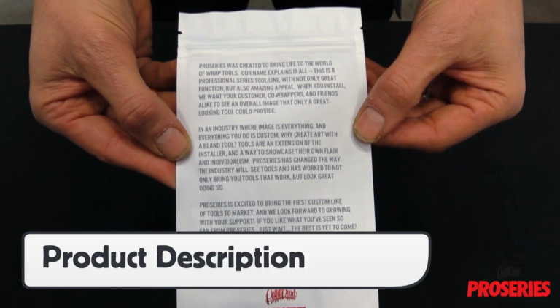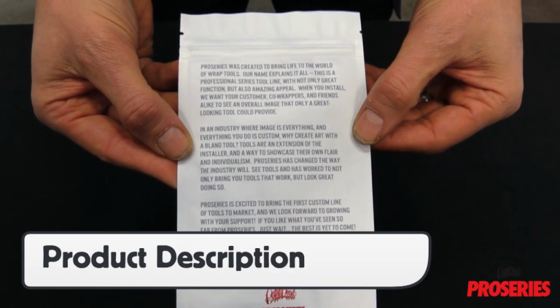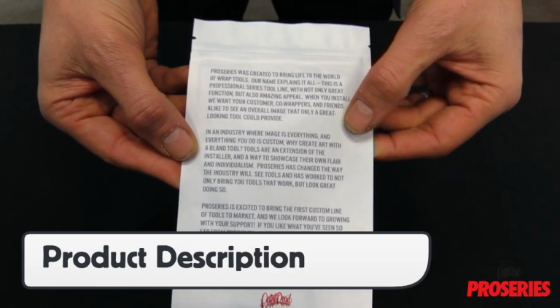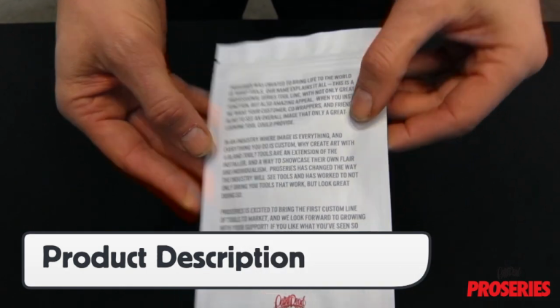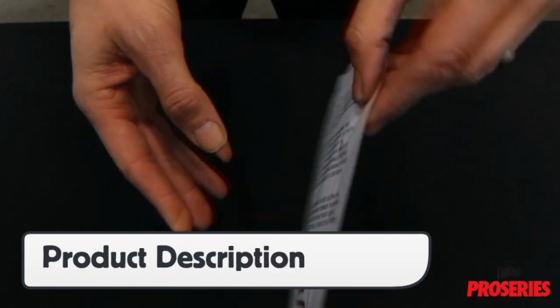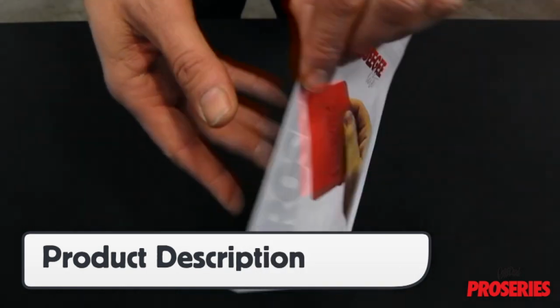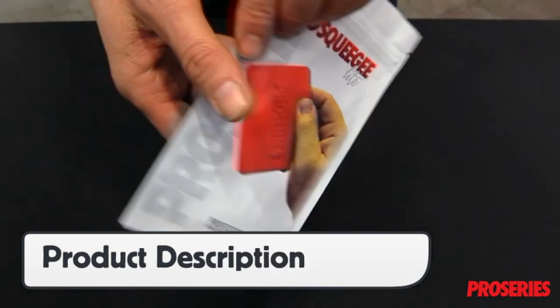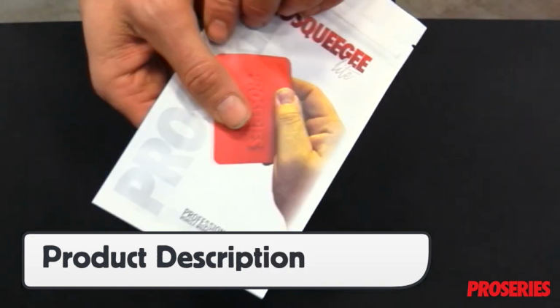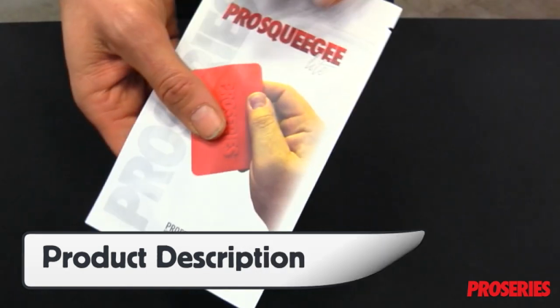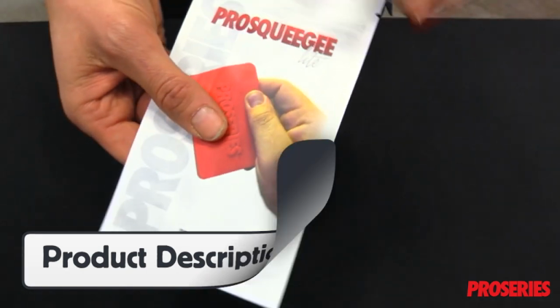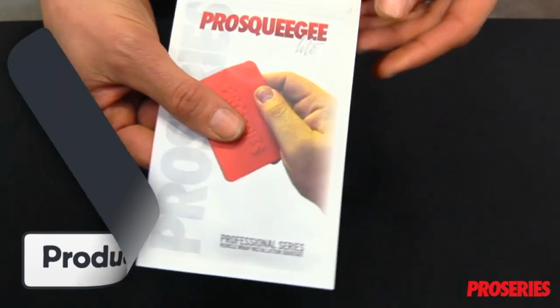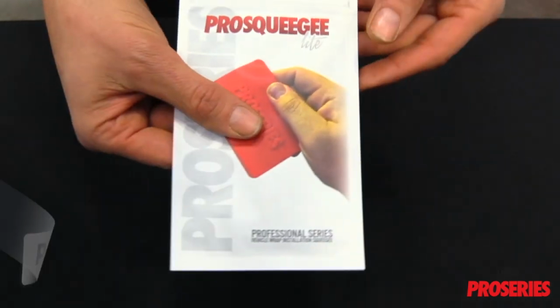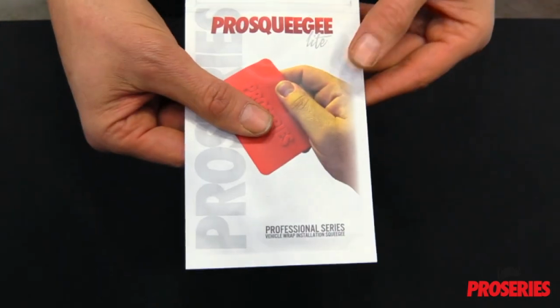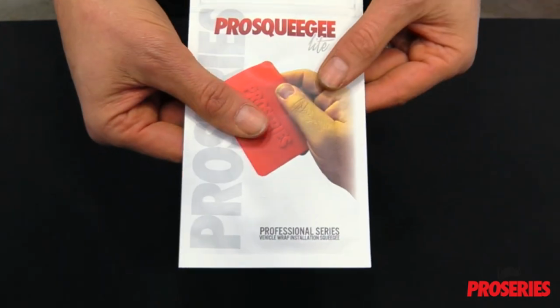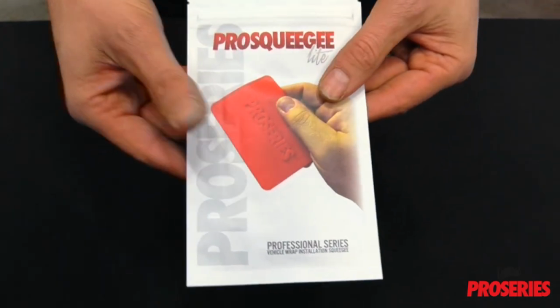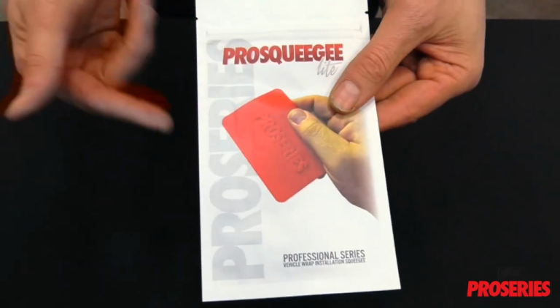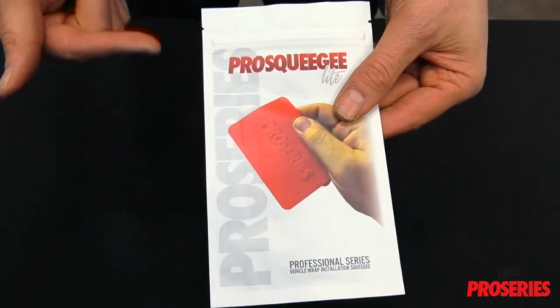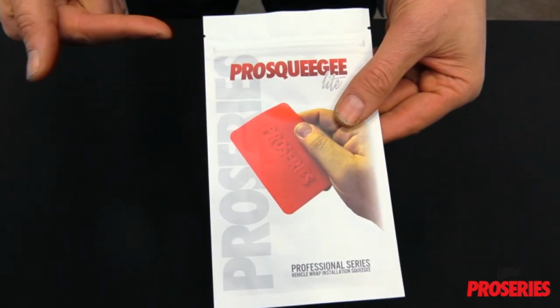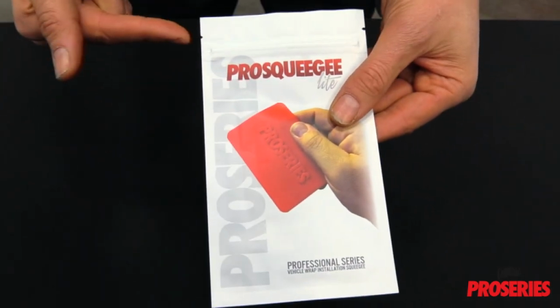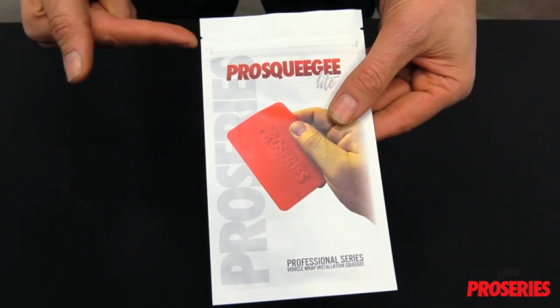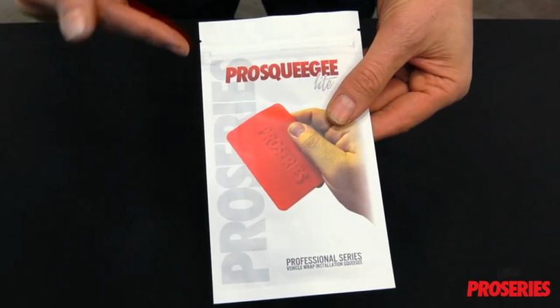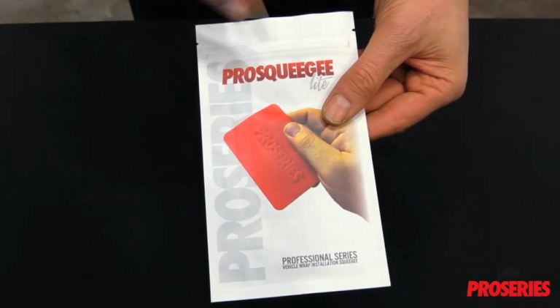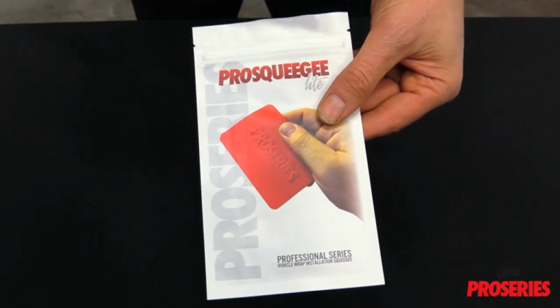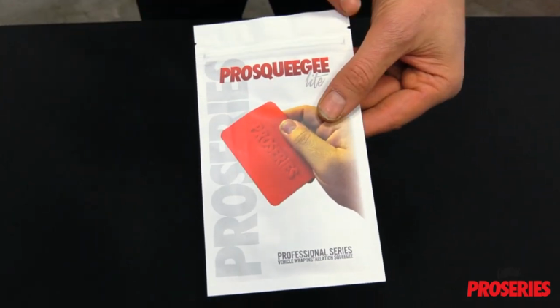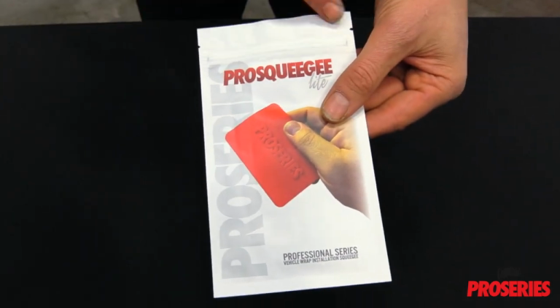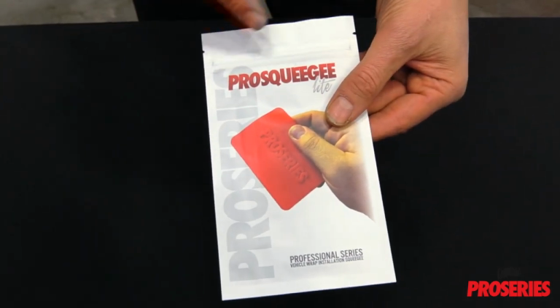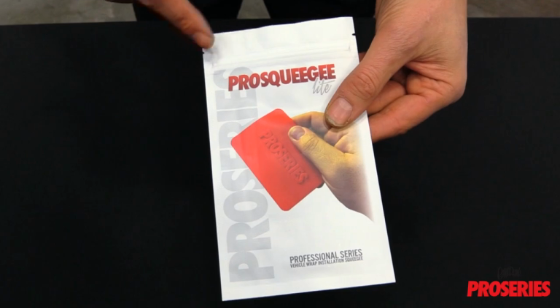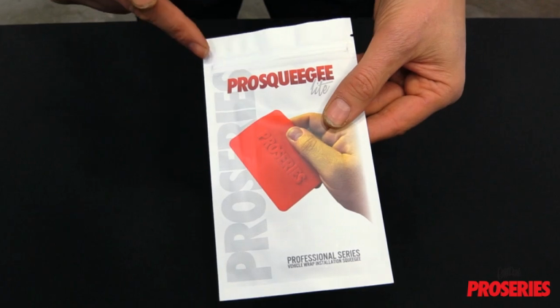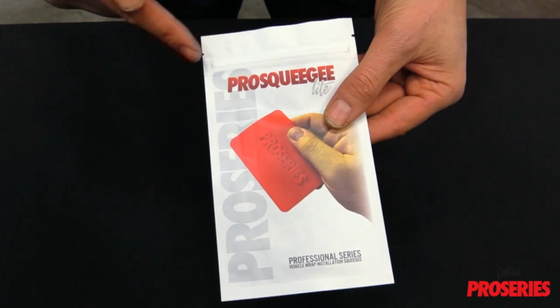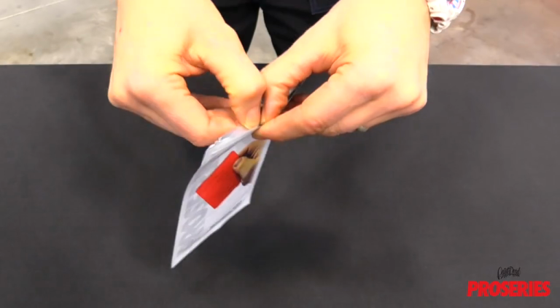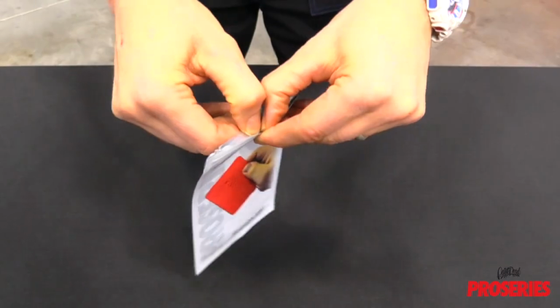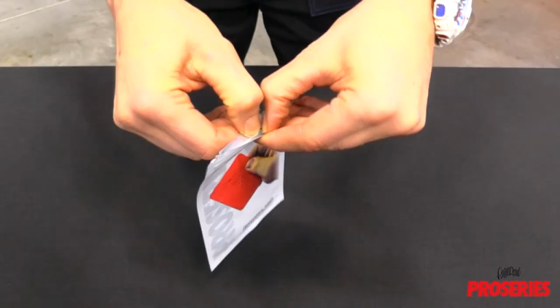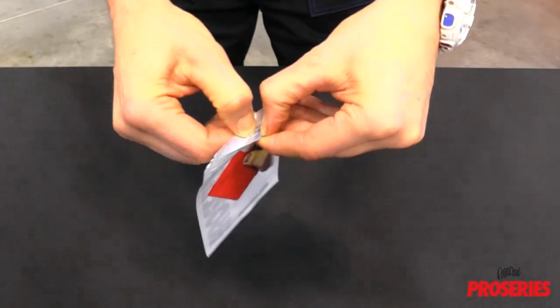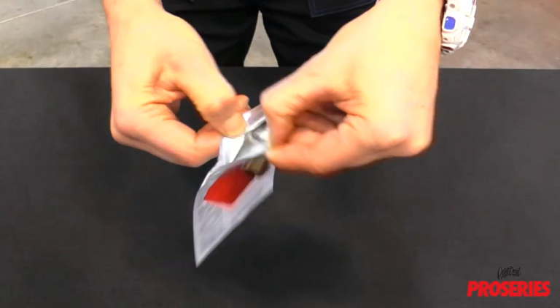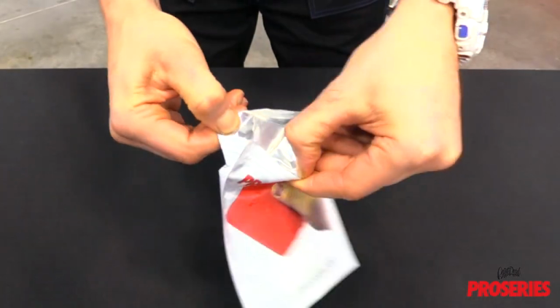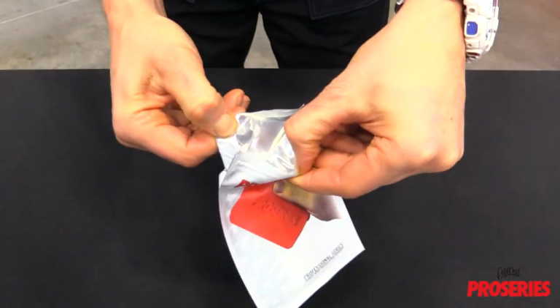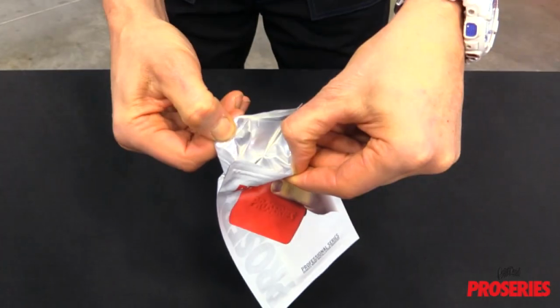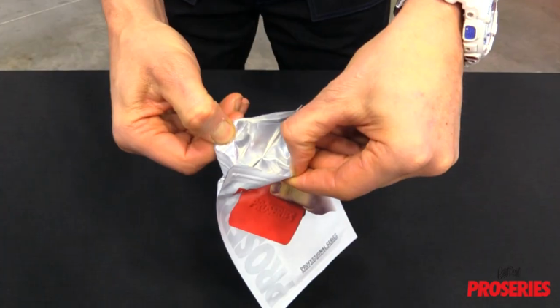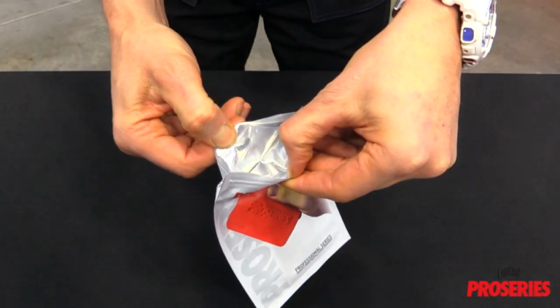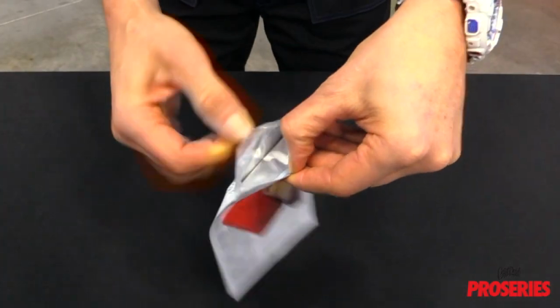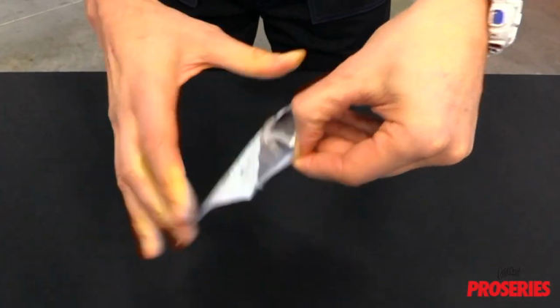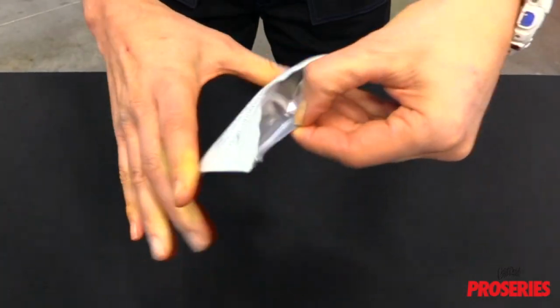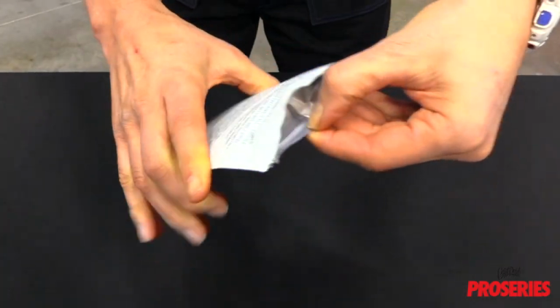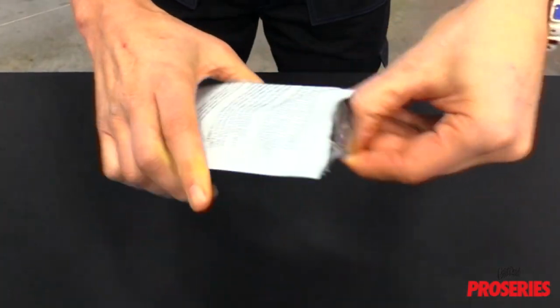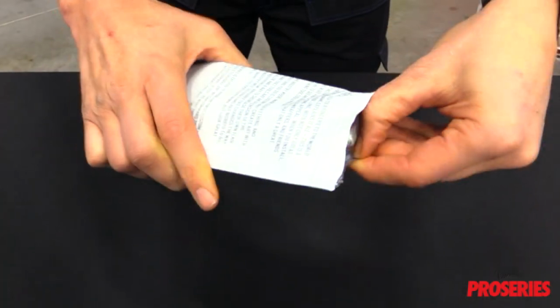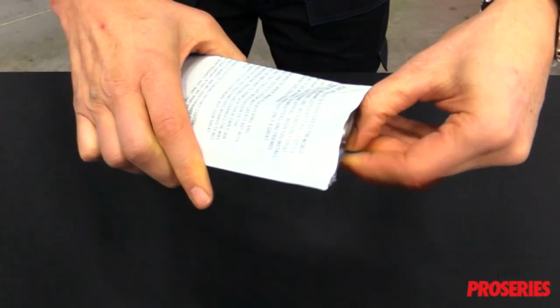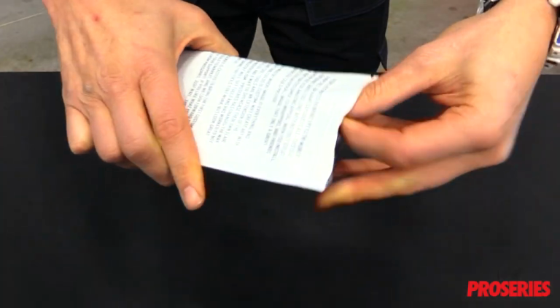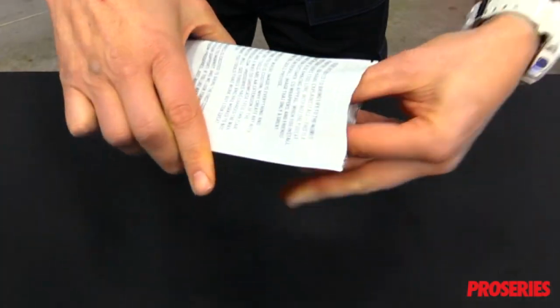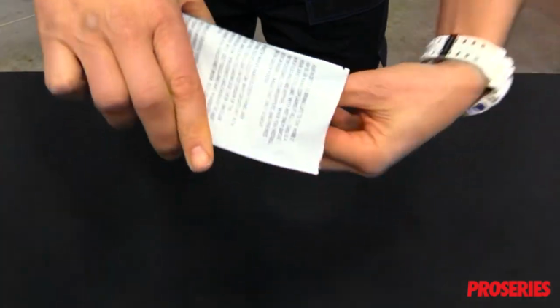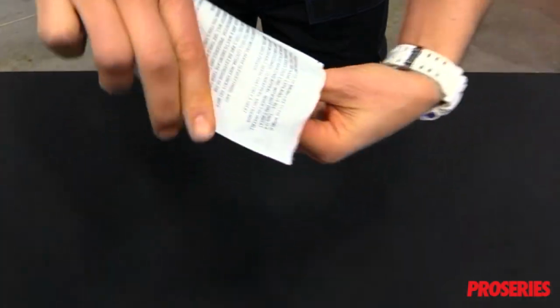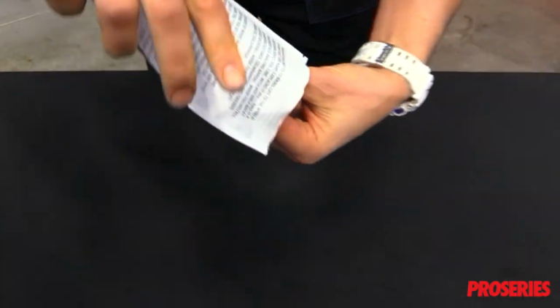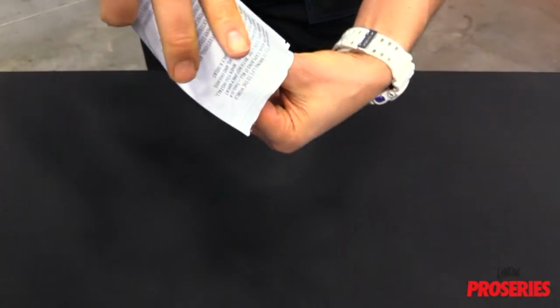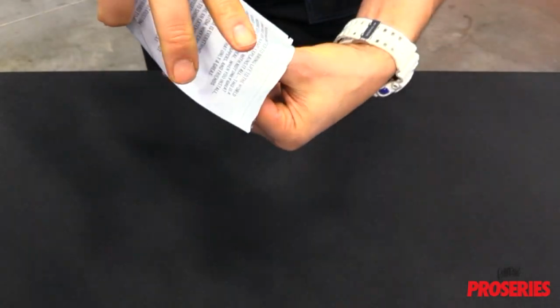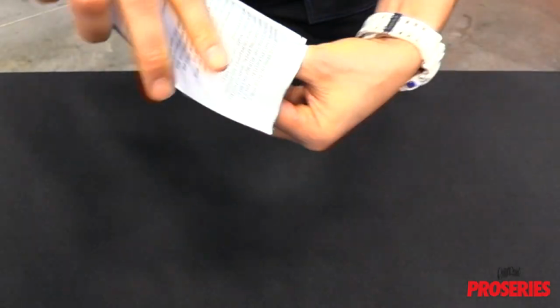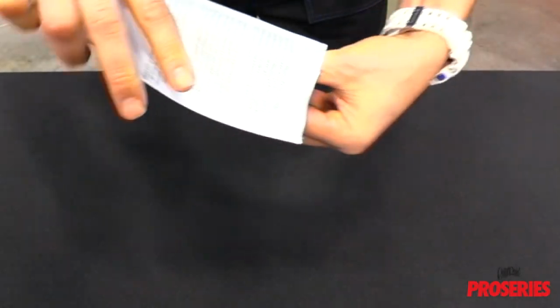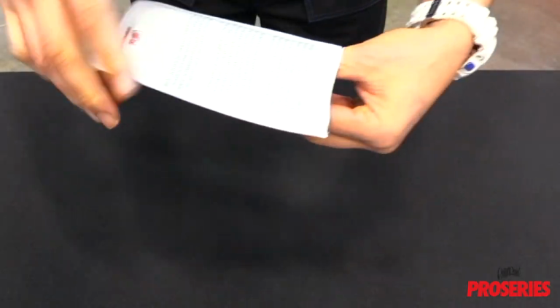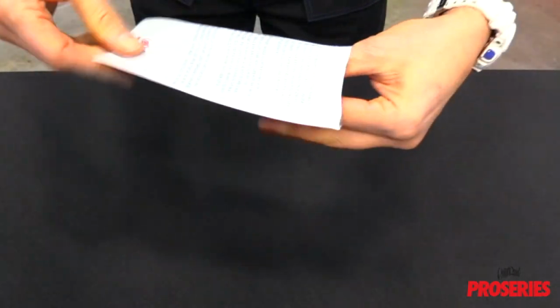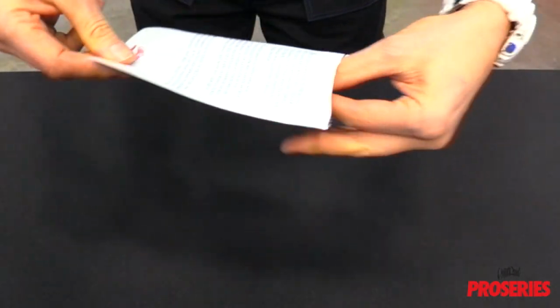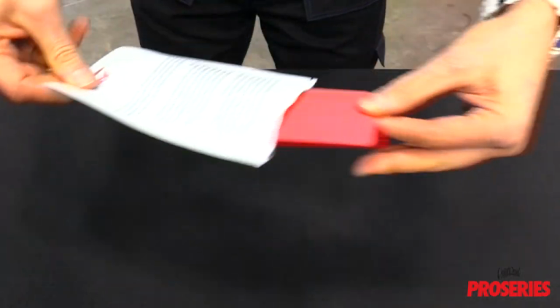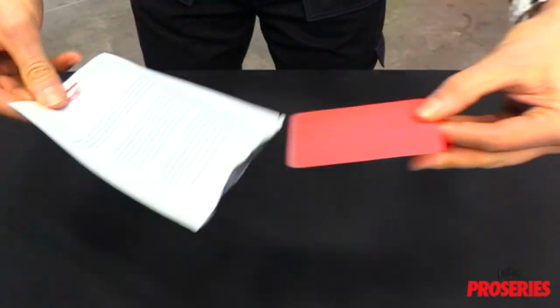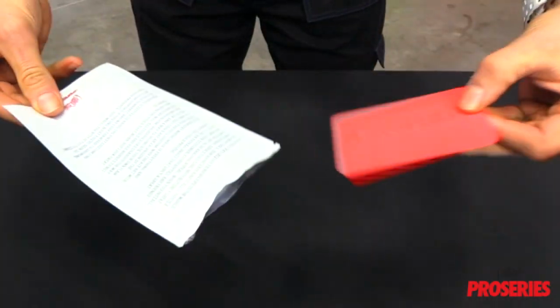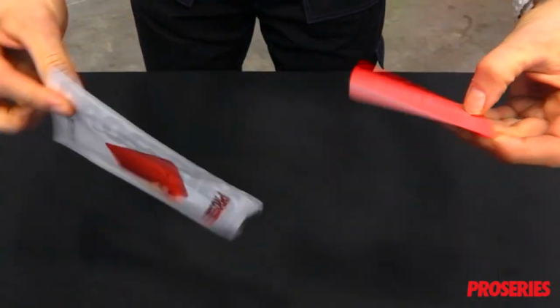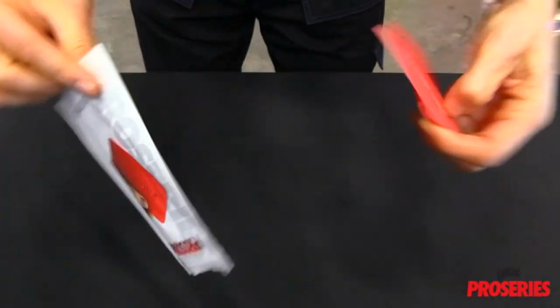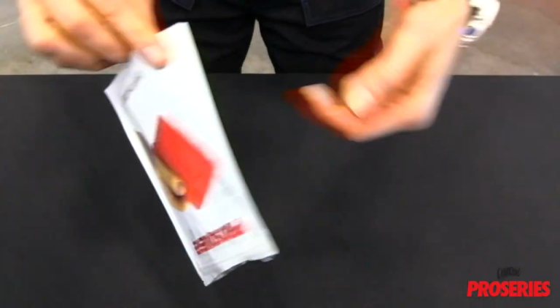To open the bag, simply pull the tab on either side as it has preset positions for these. The bag can be opened up and the ProScoogey Lite slid out.